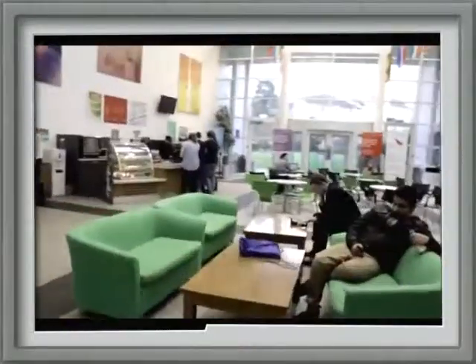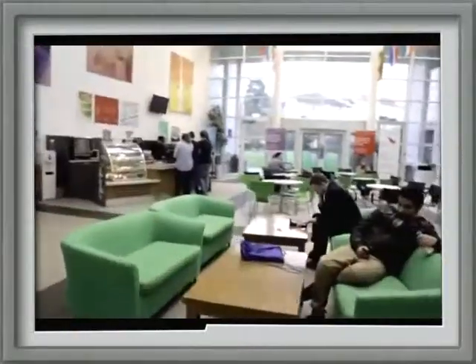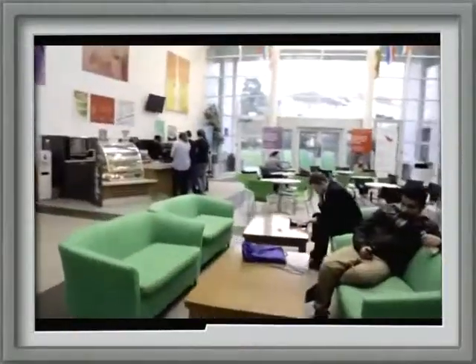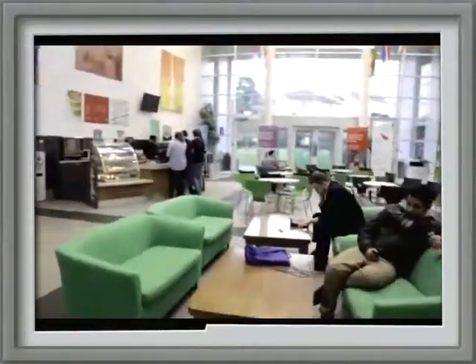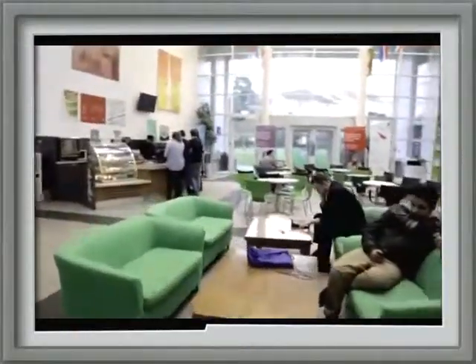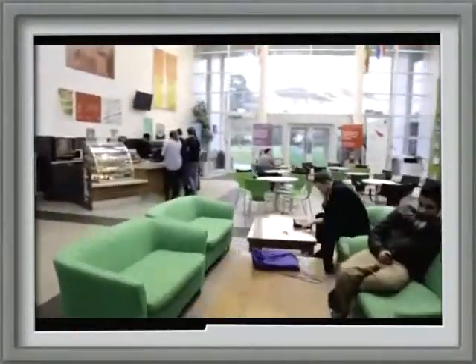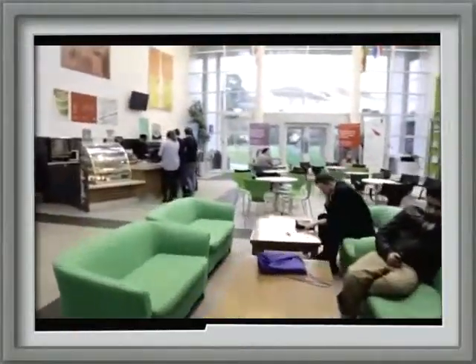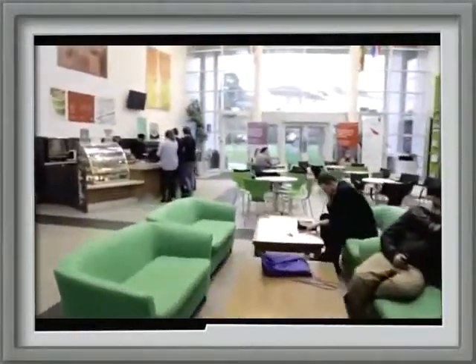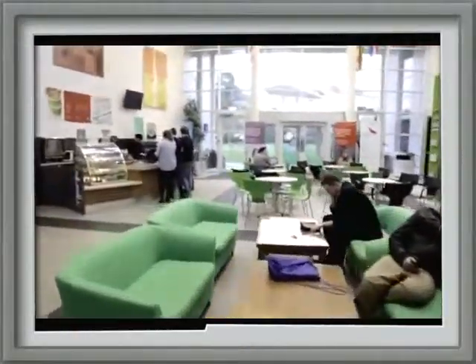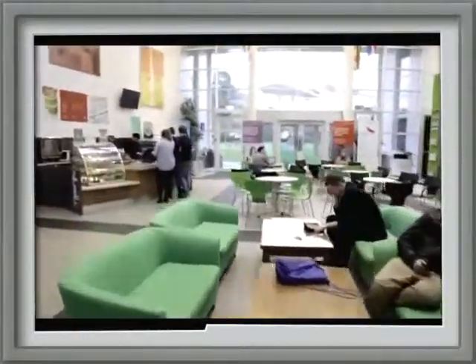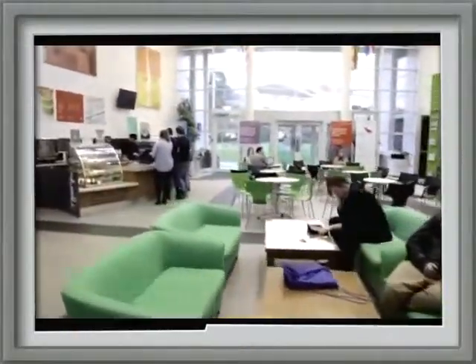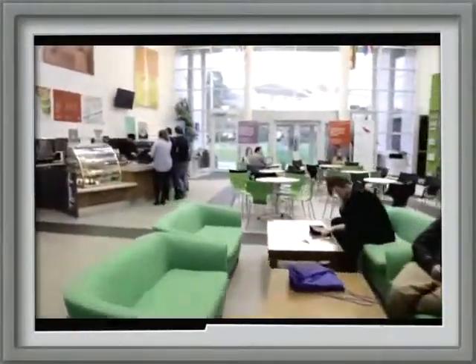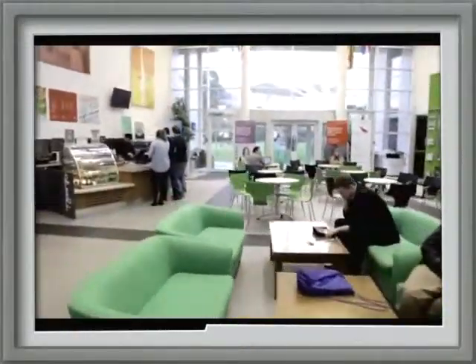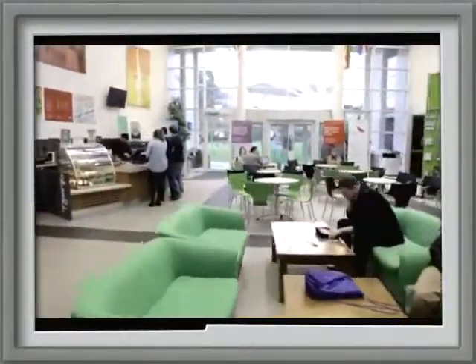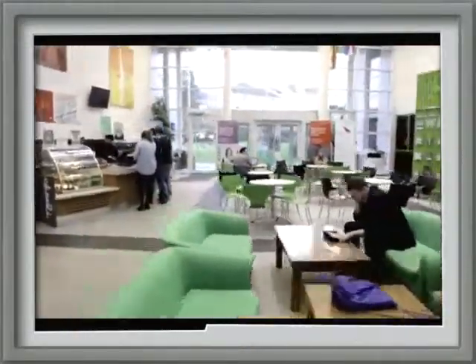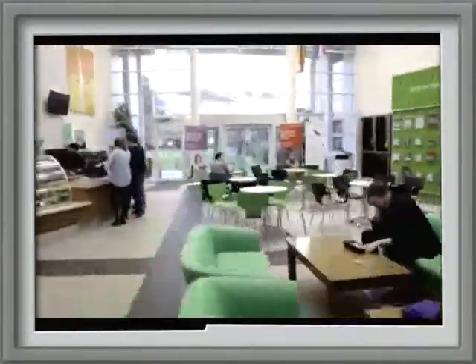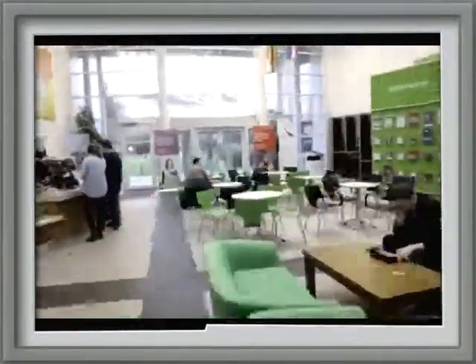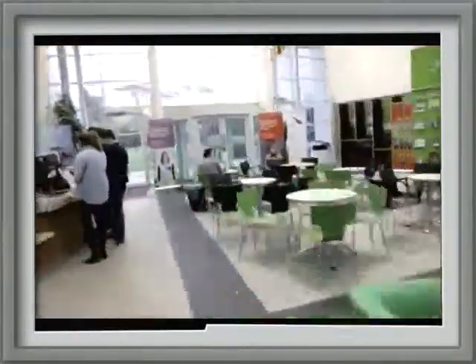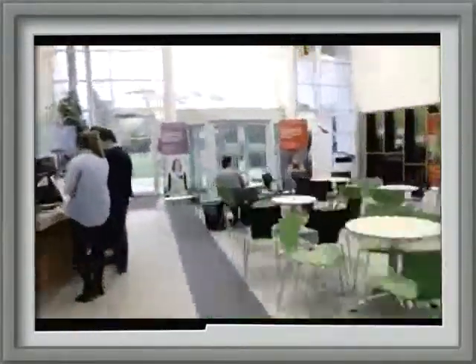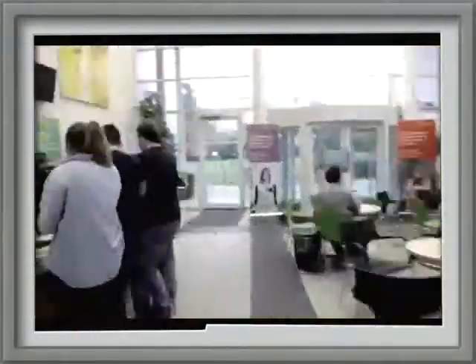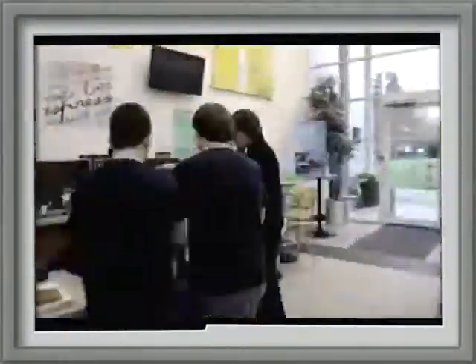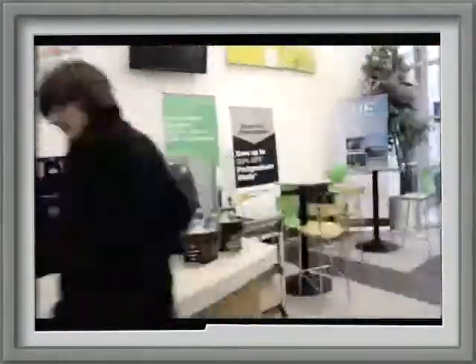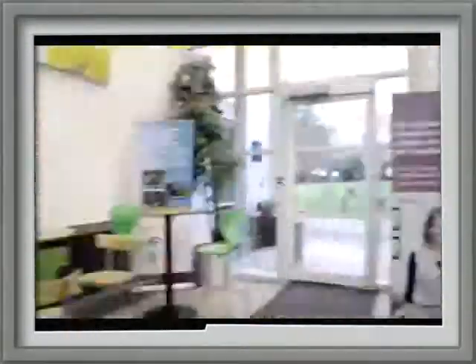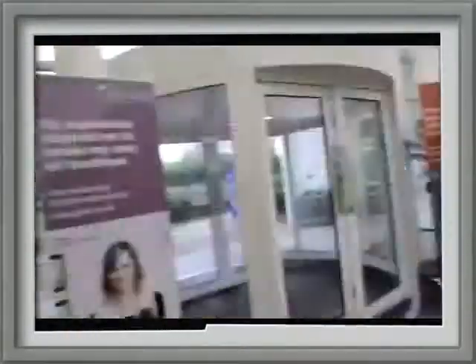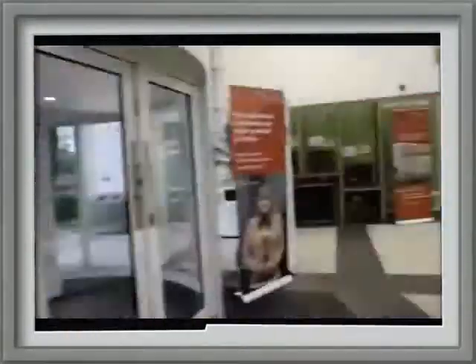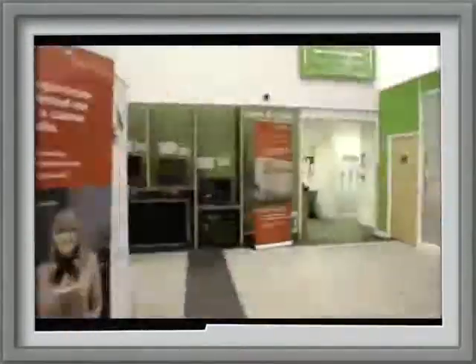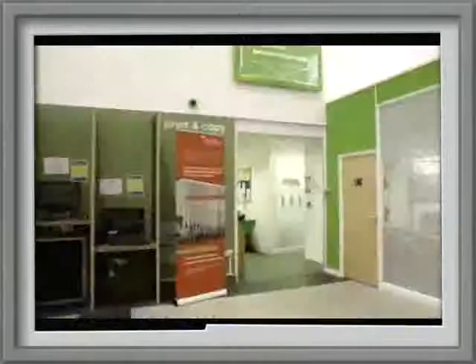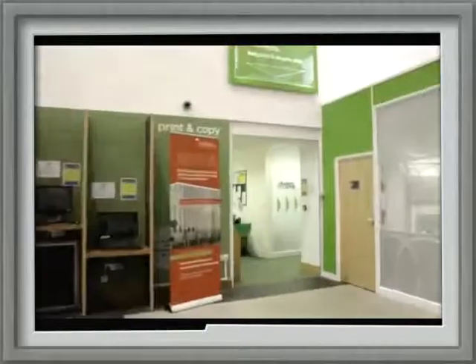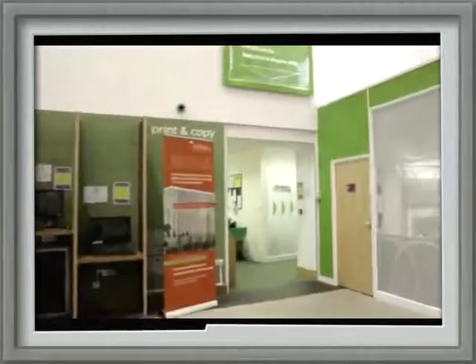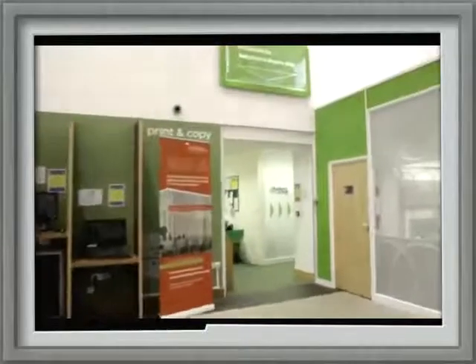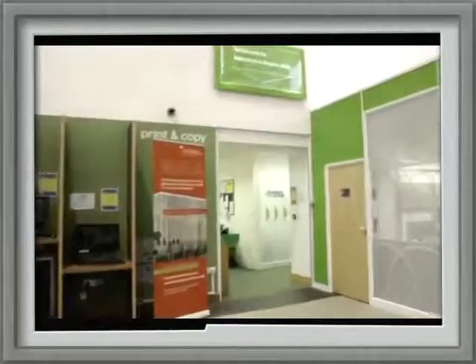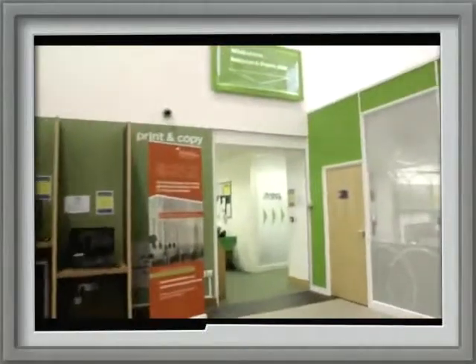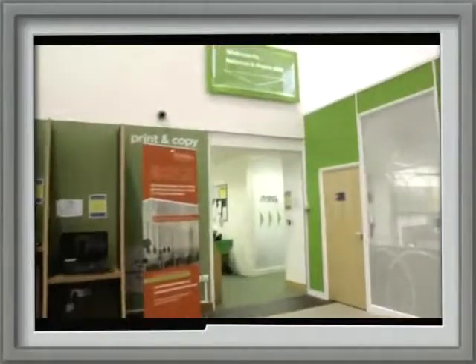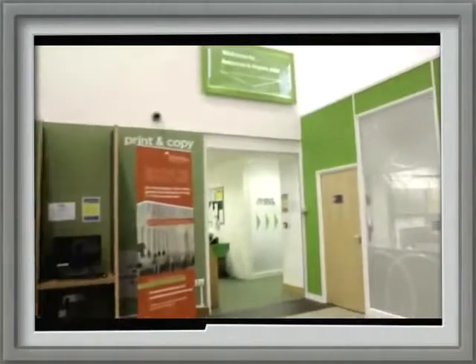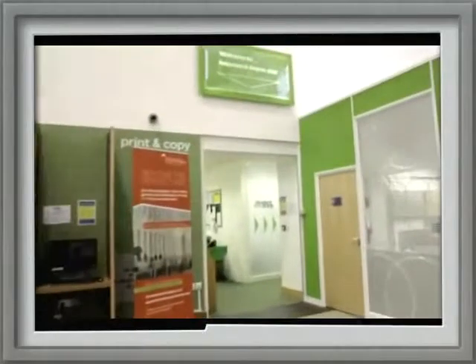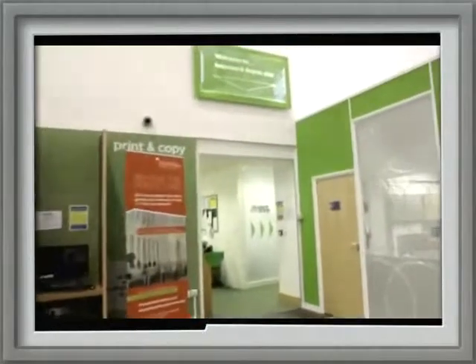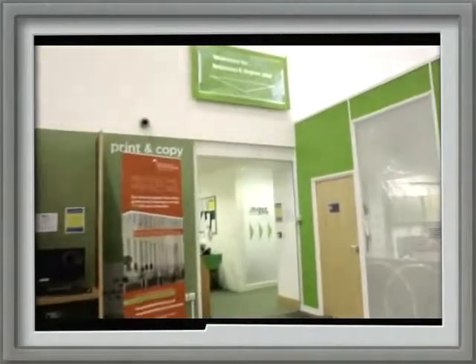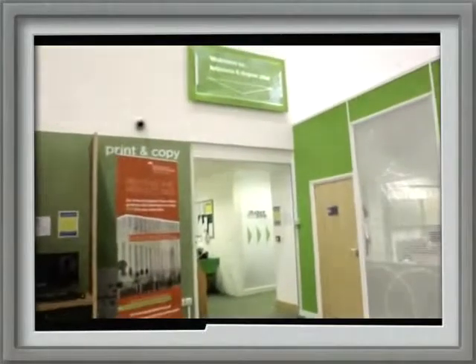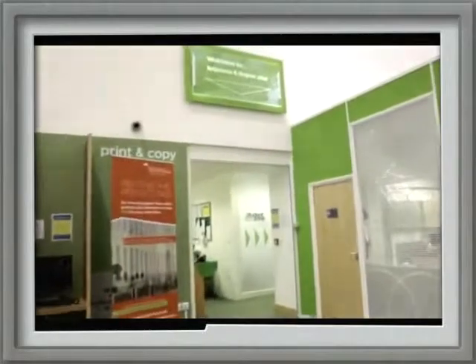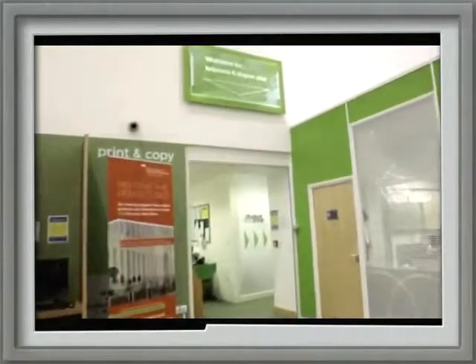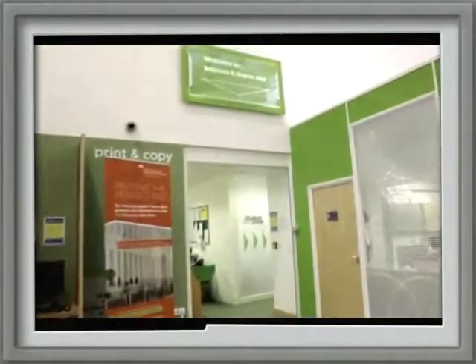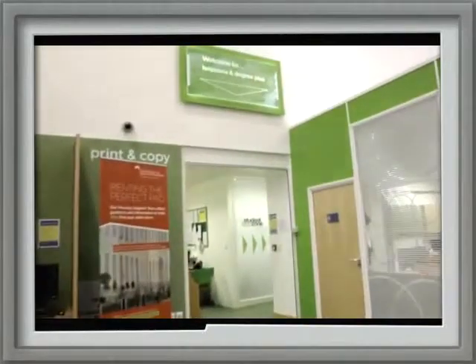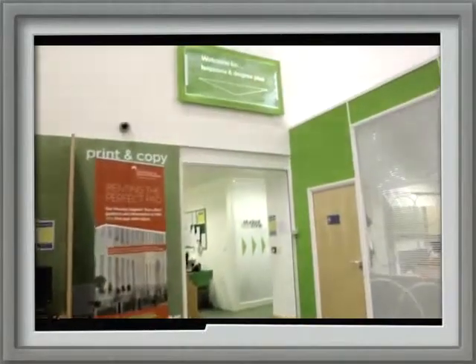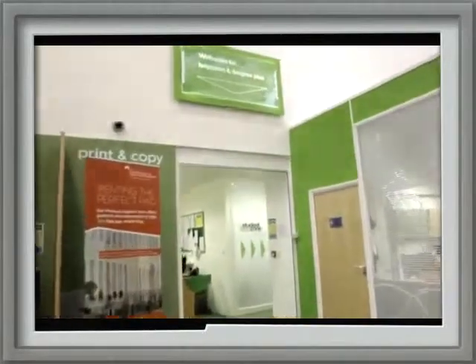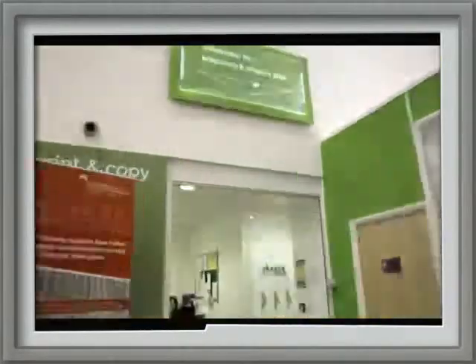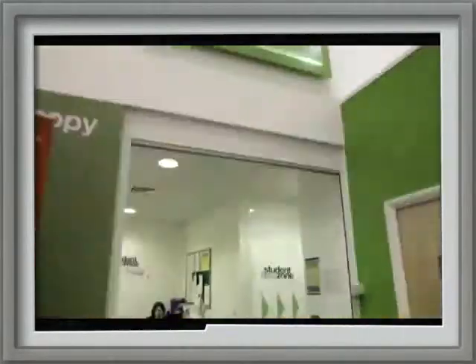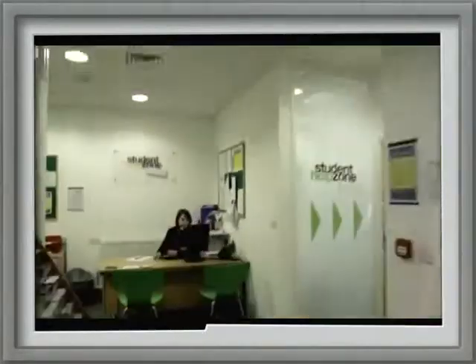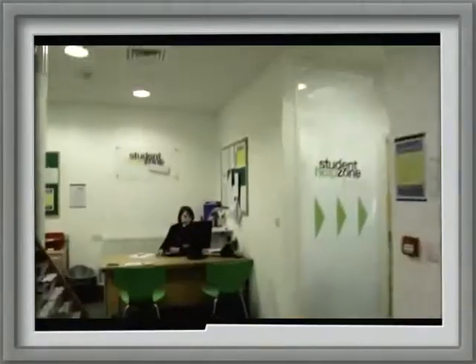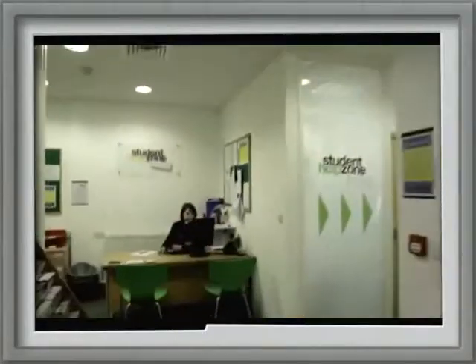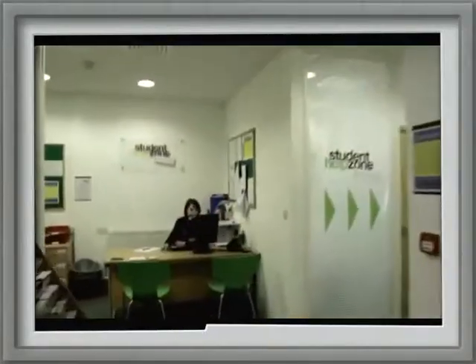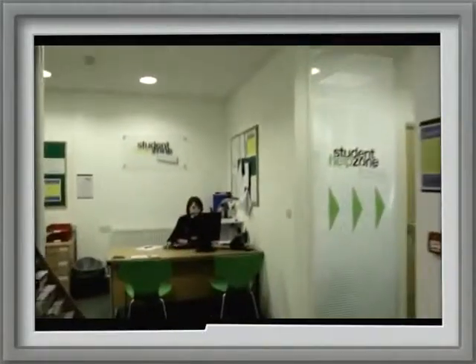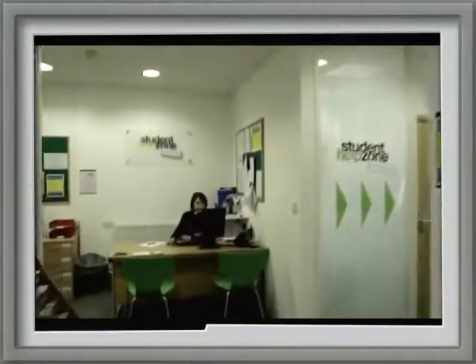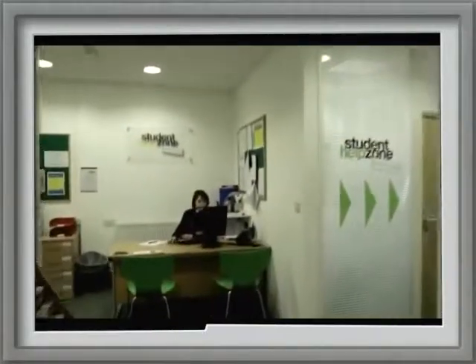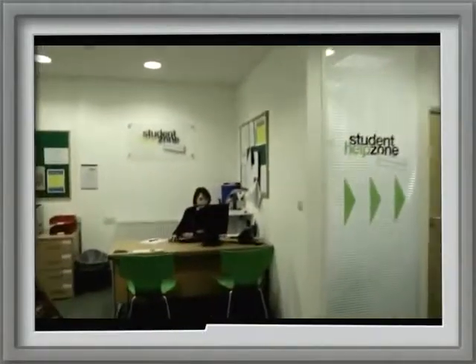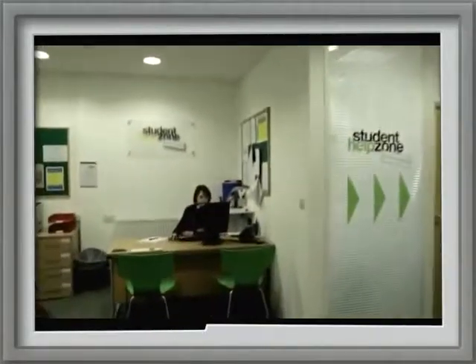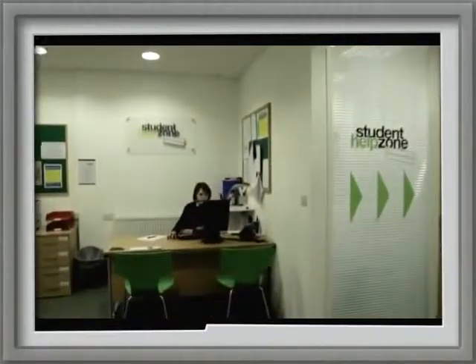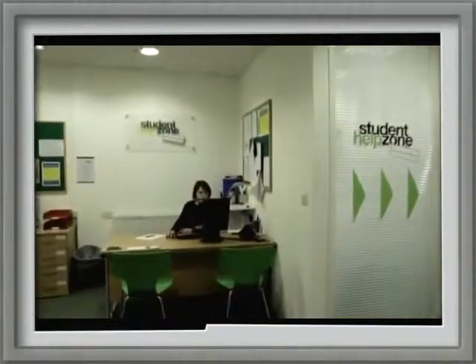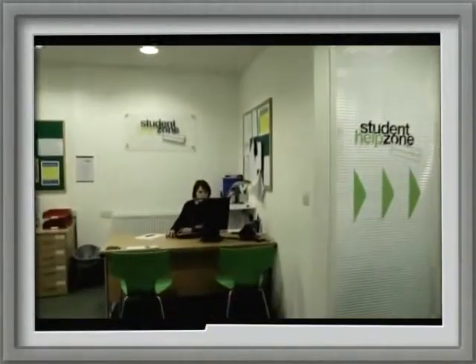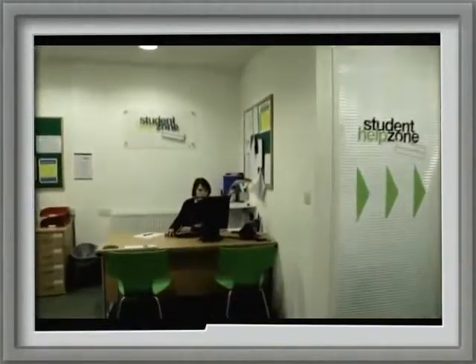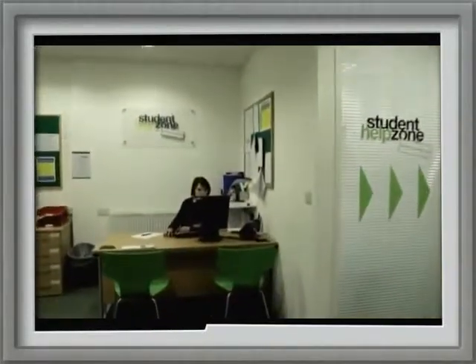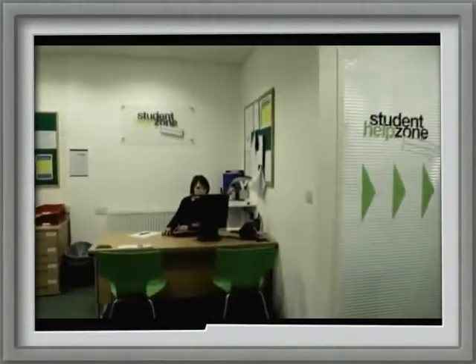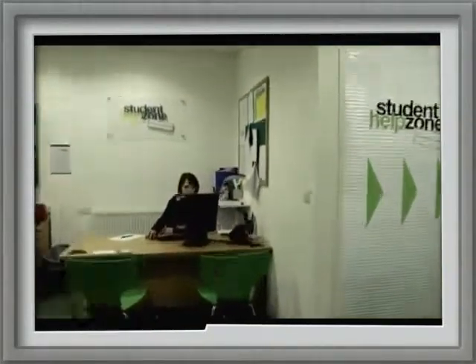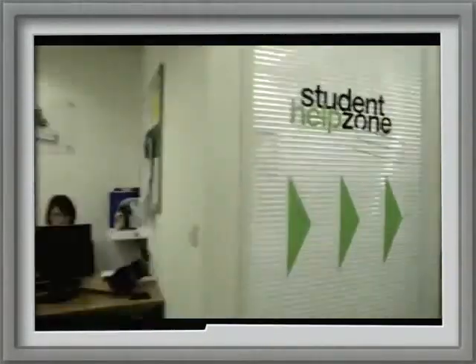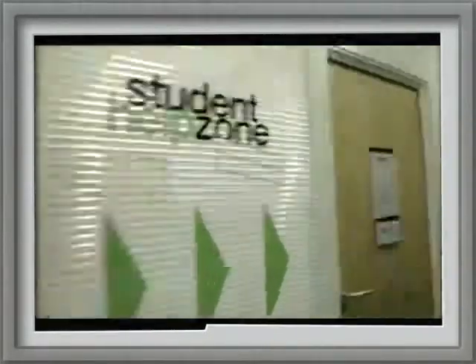The help zone is really good to have here on campus. It's great for students knowing that you've got somewhere that if you do actually just need anything, the help zone always helps you out.